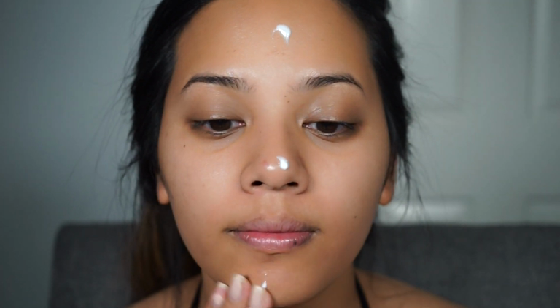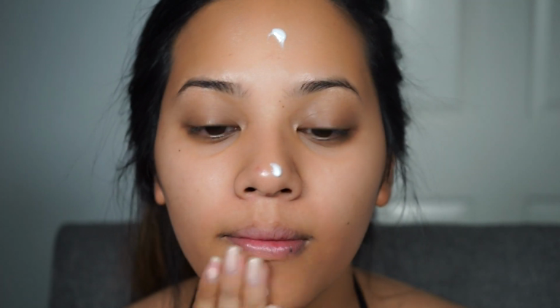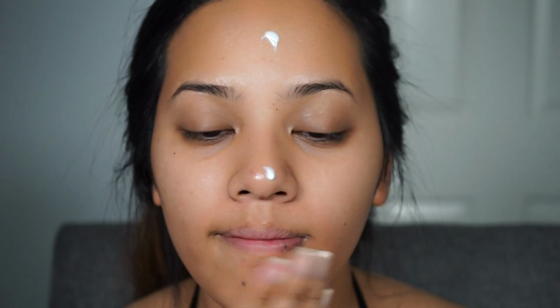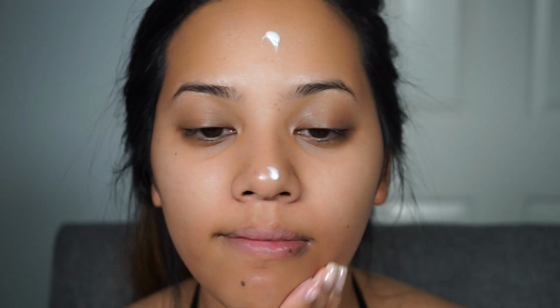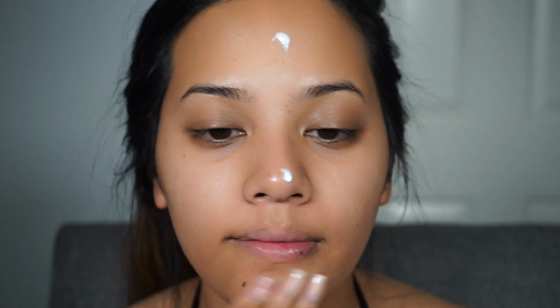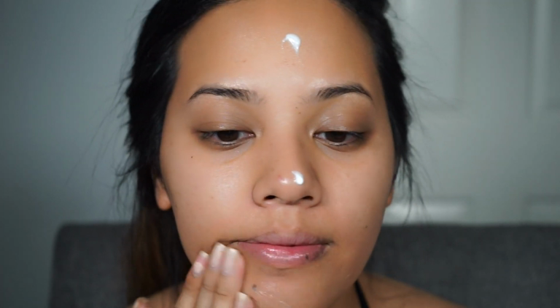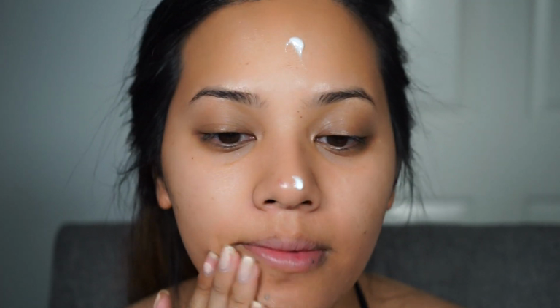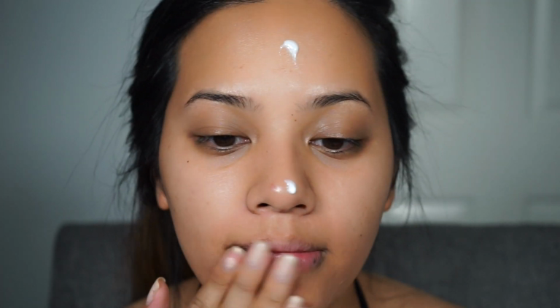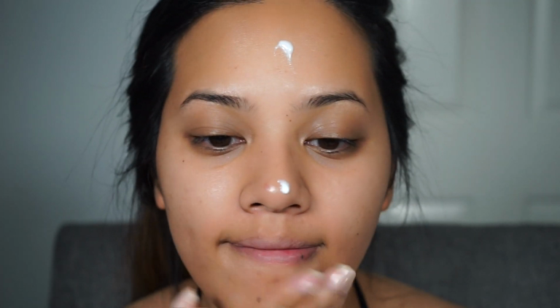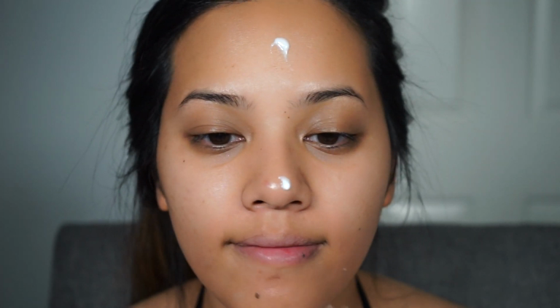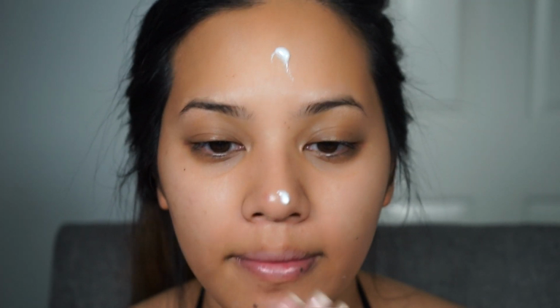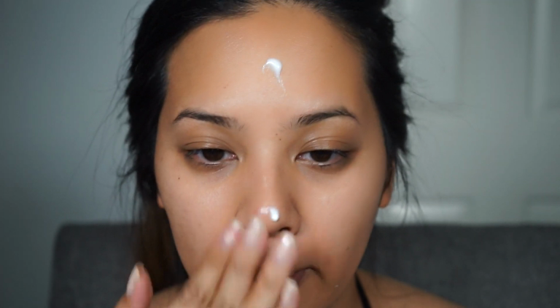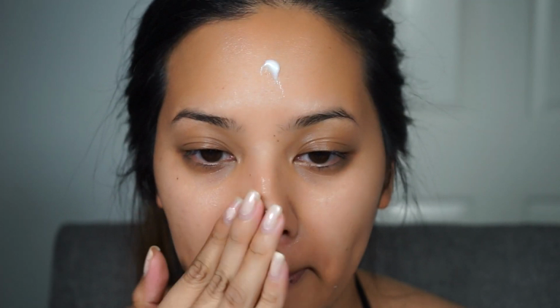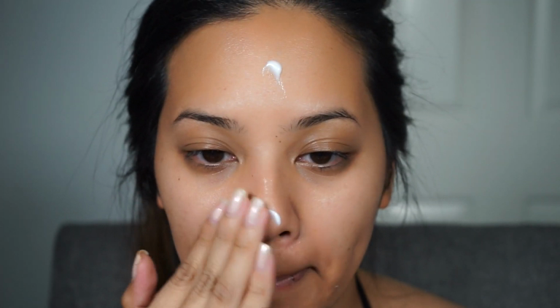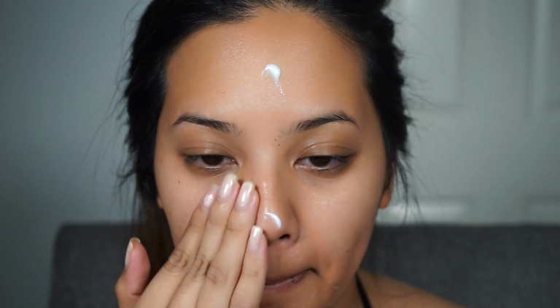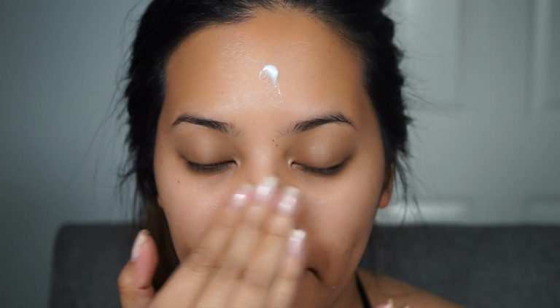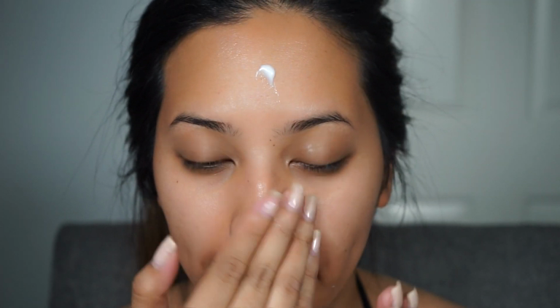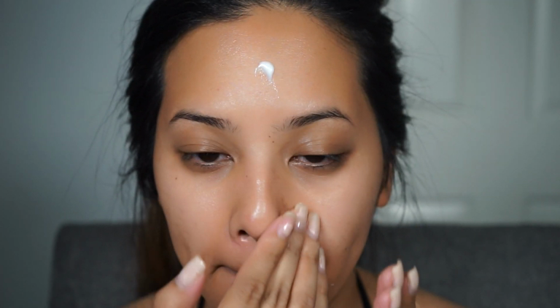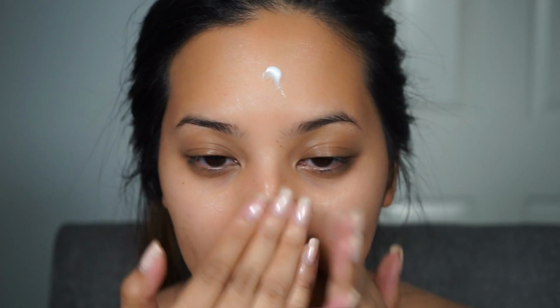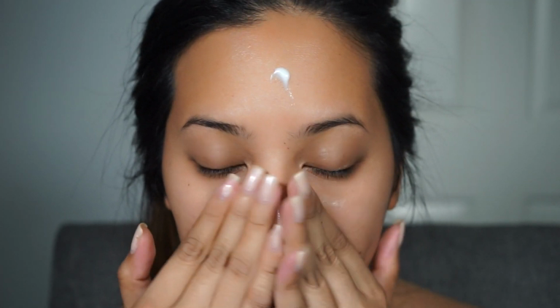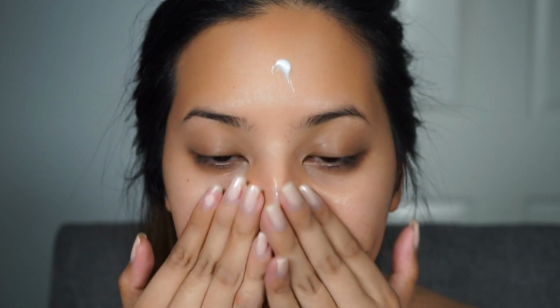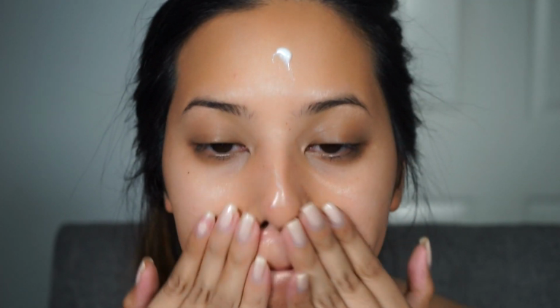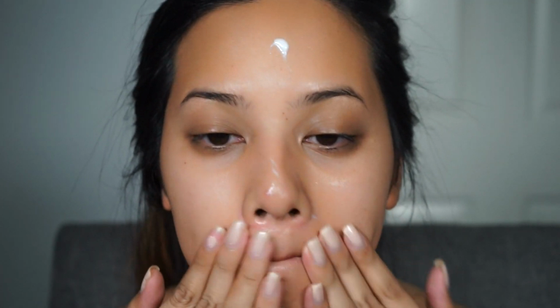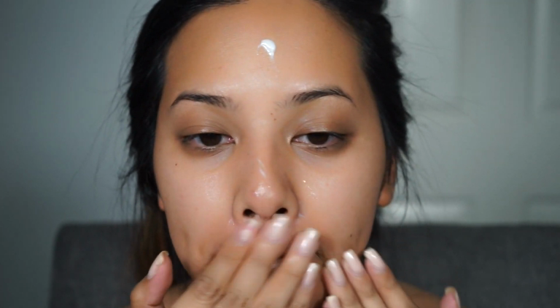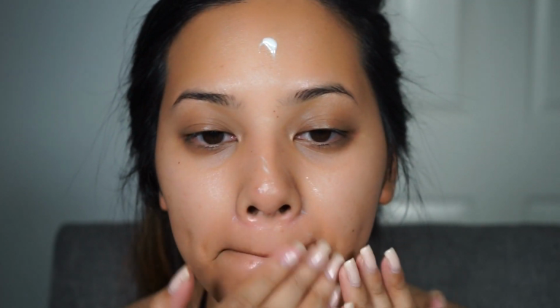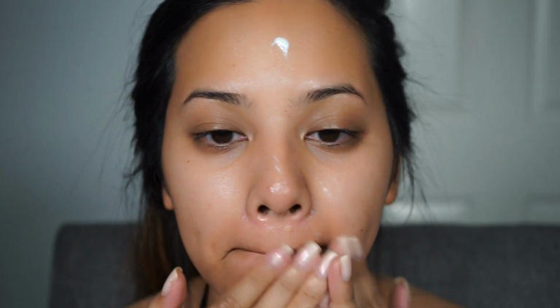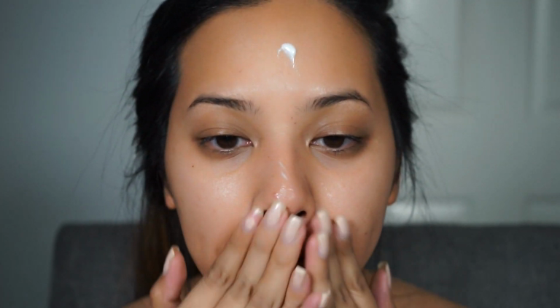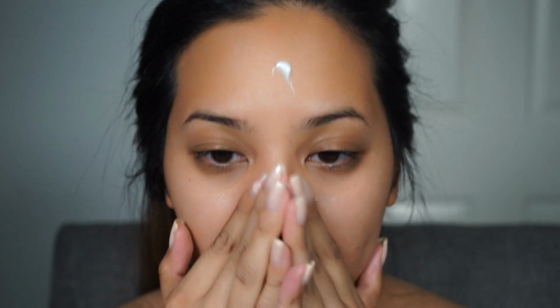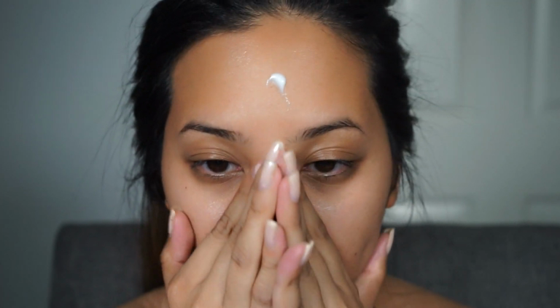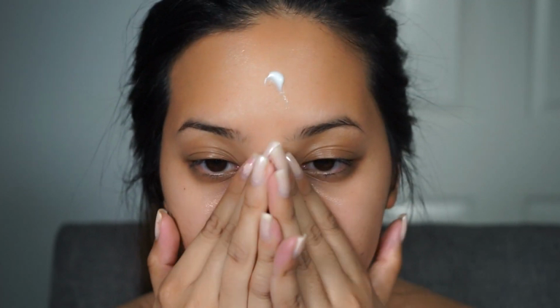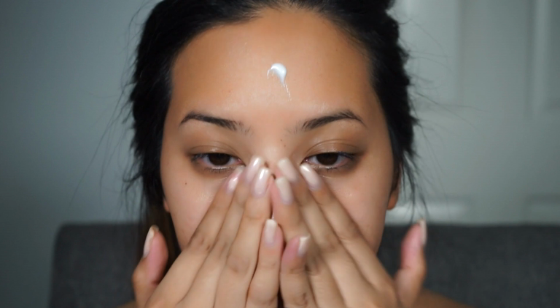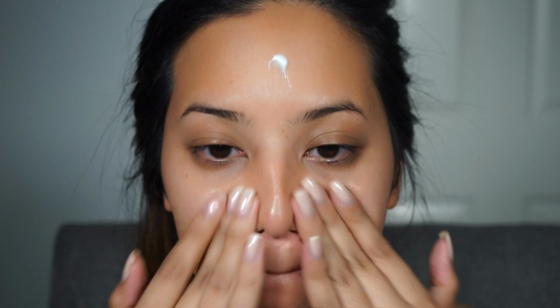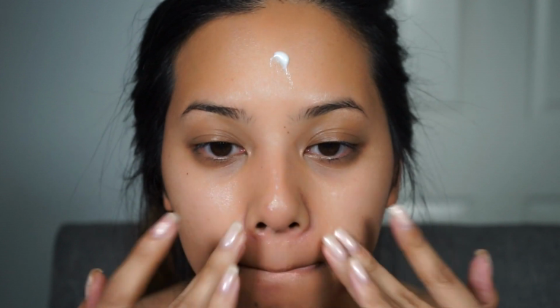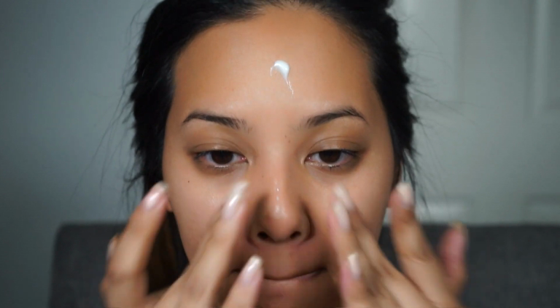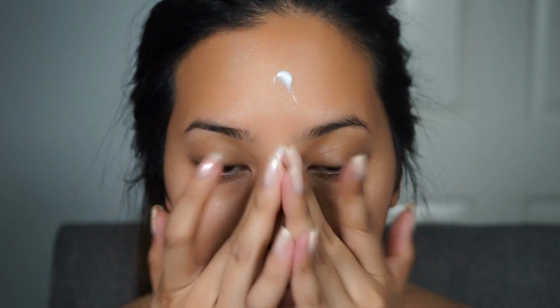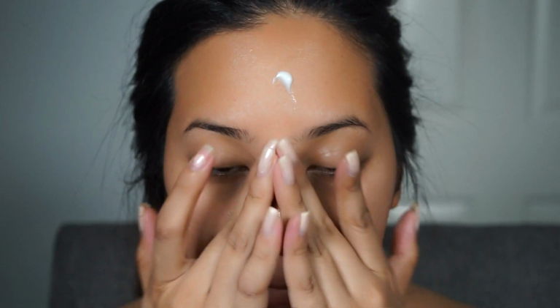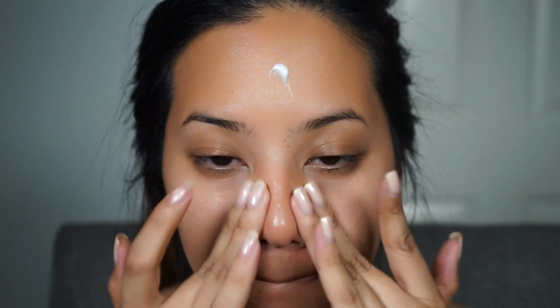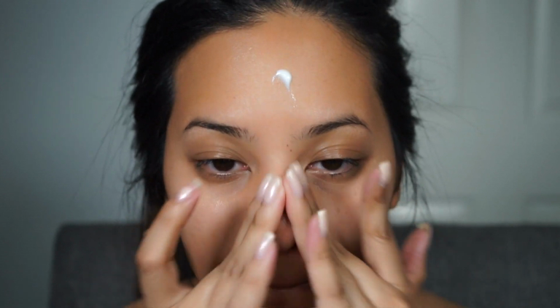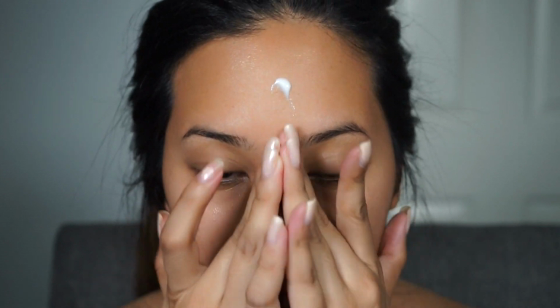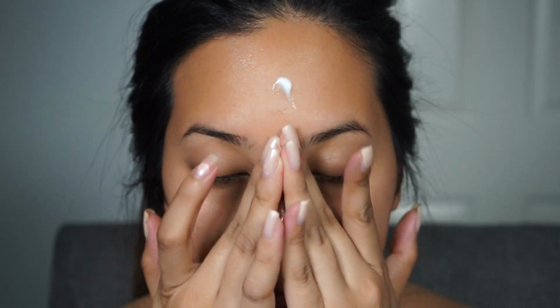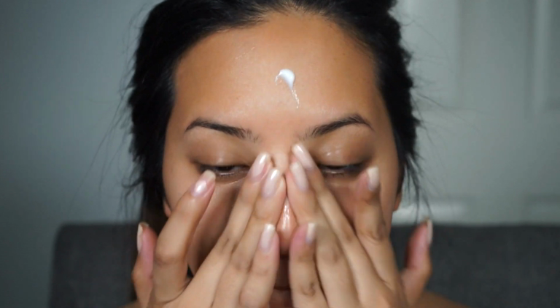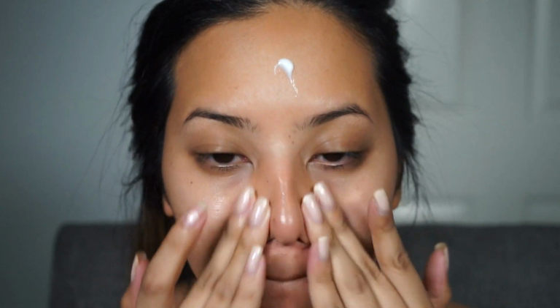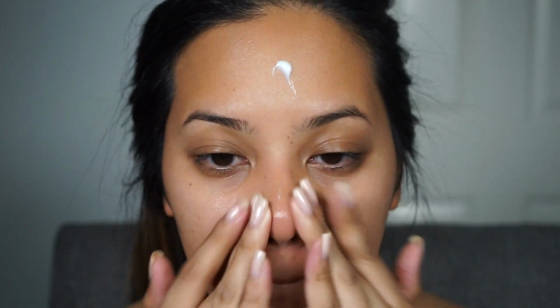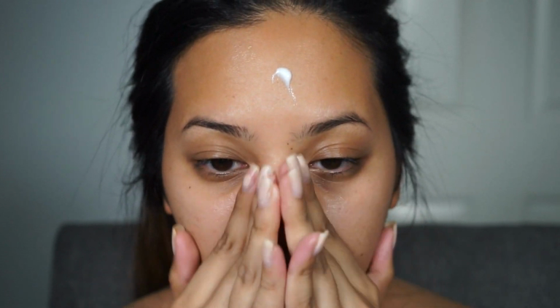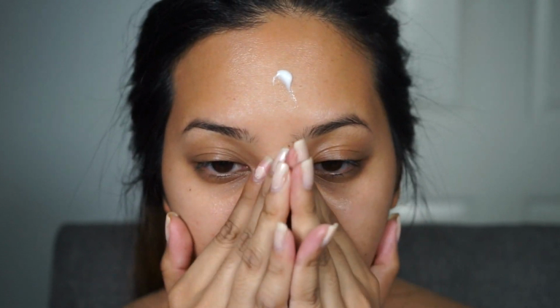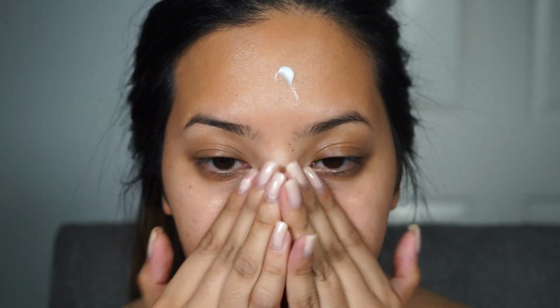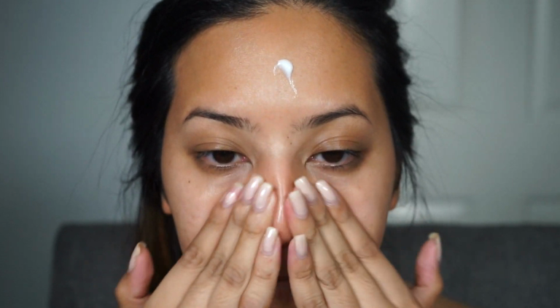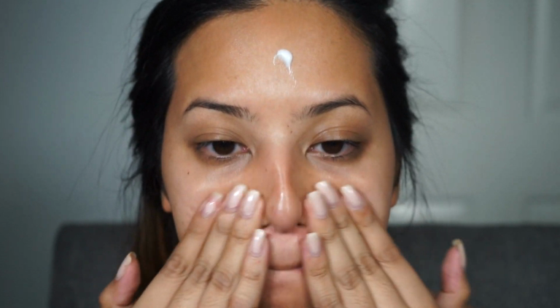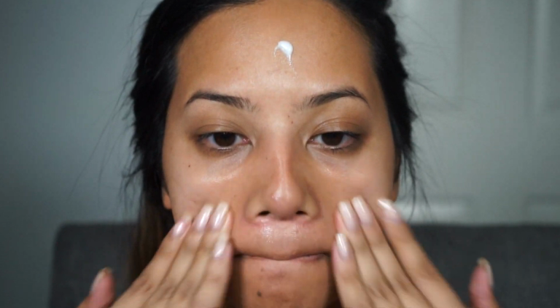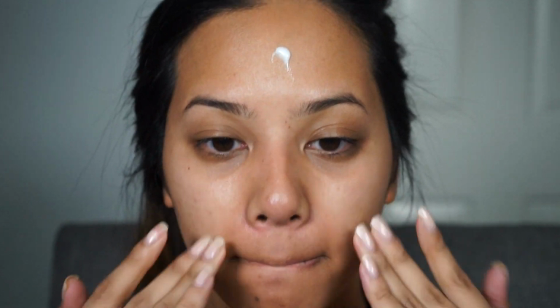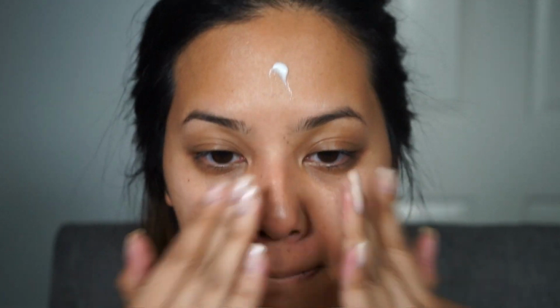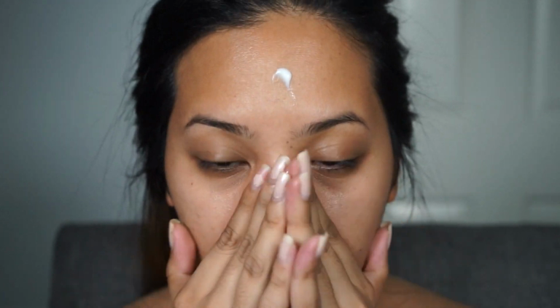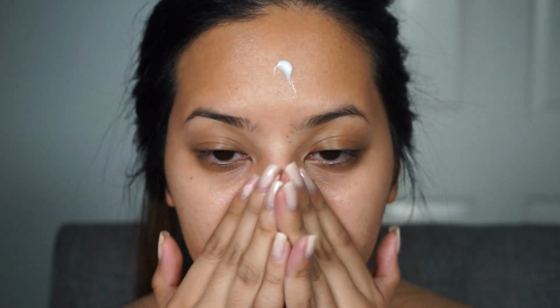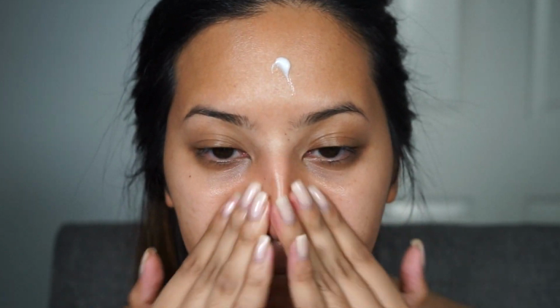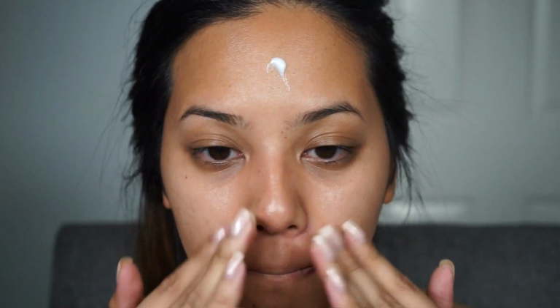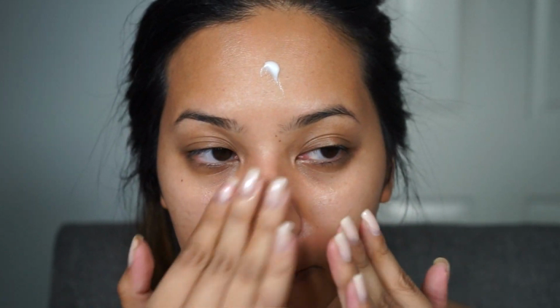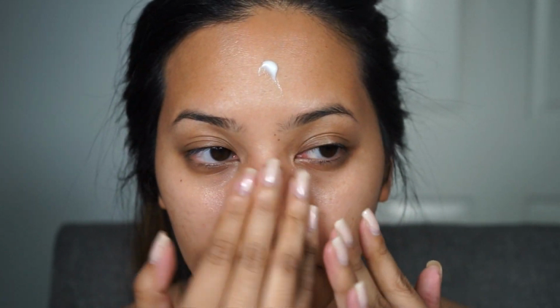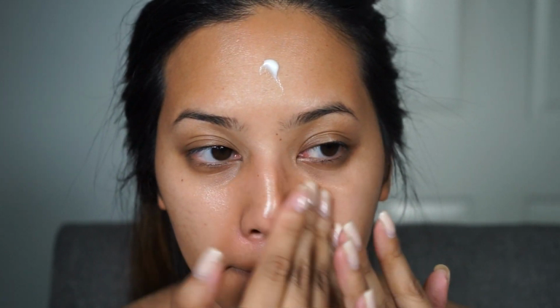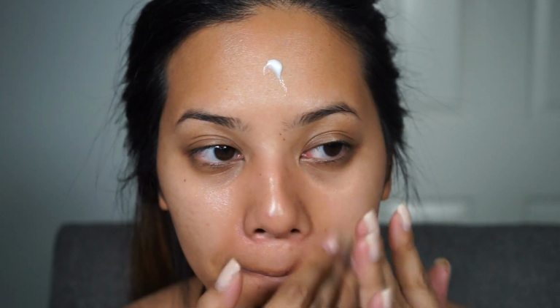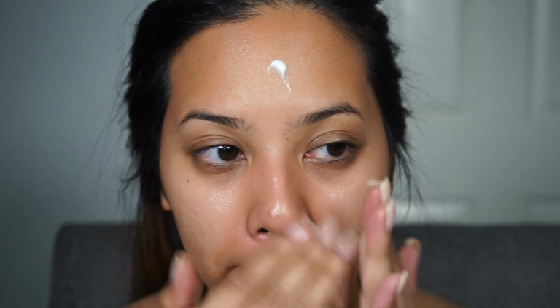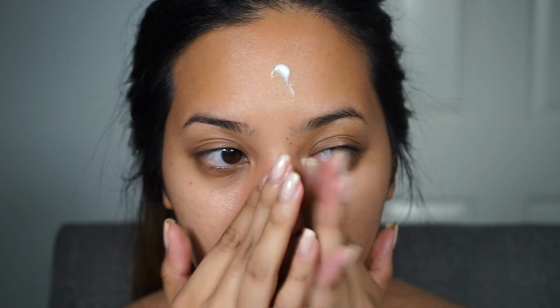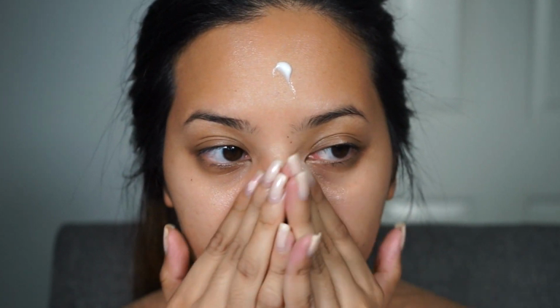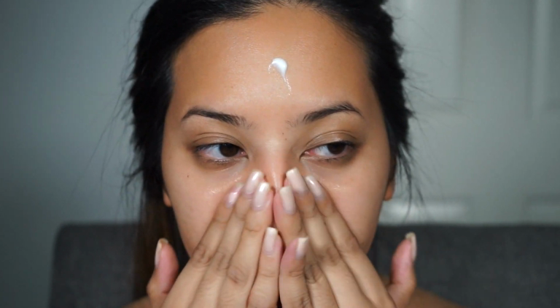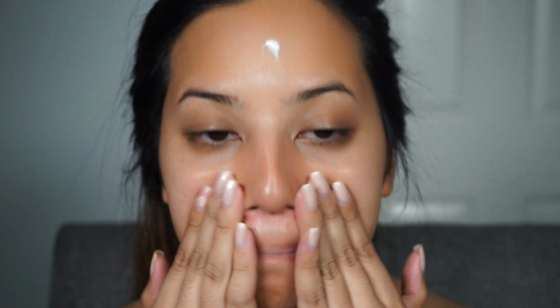Starting off with prepping the face, I'm using the Too Faced Hangover Primer since I'm going to be using a very matte foundation today.